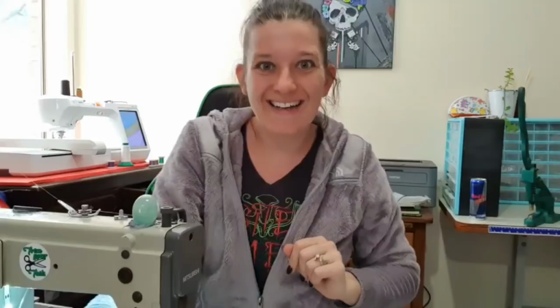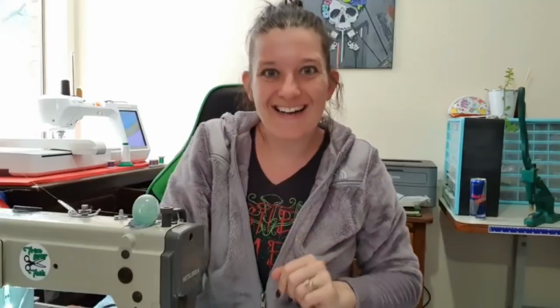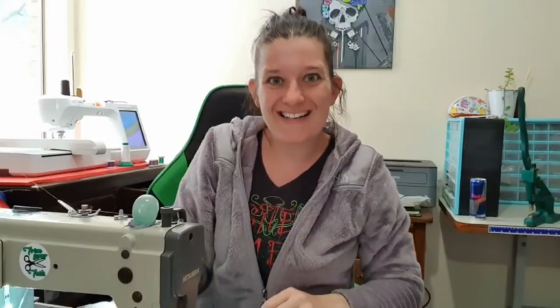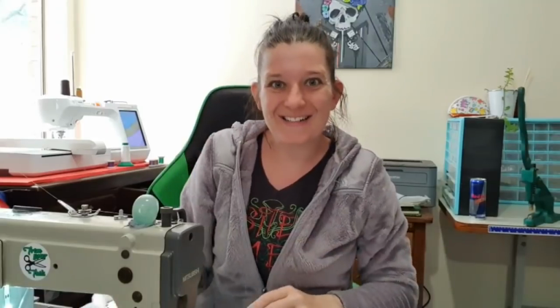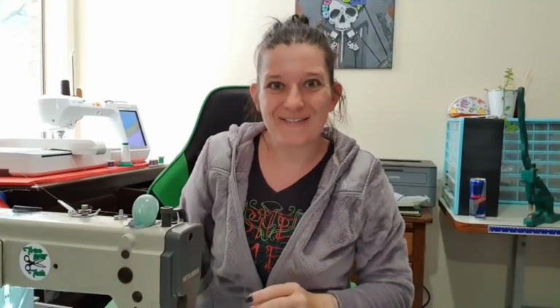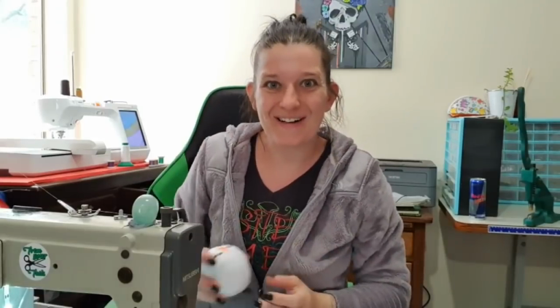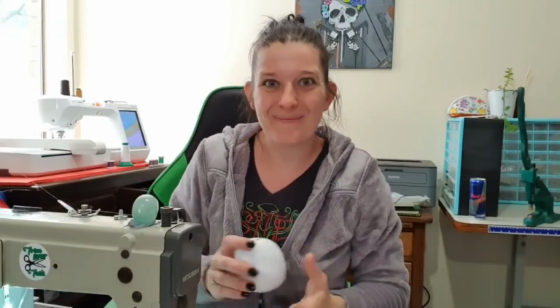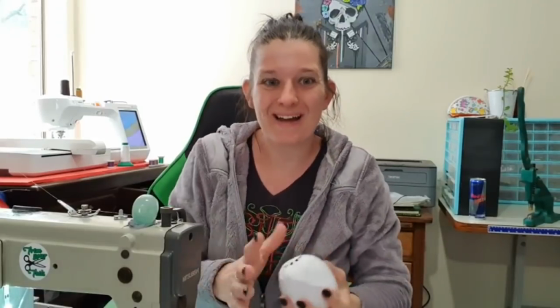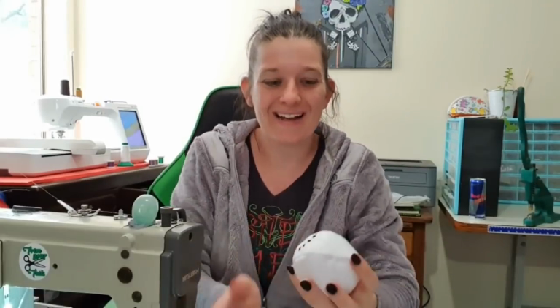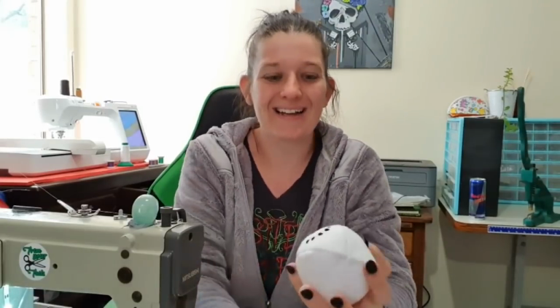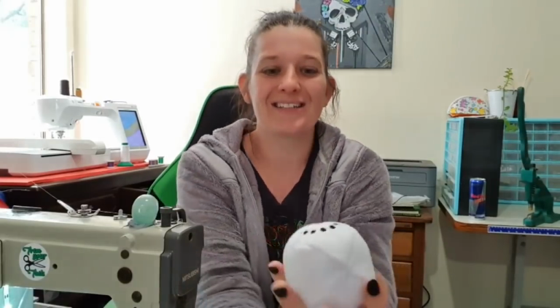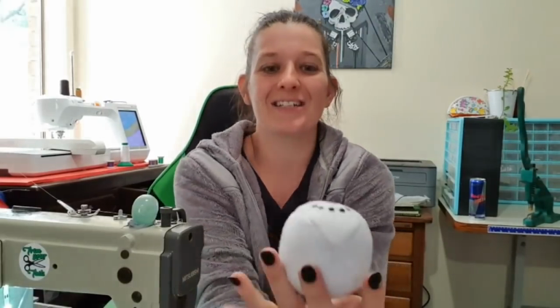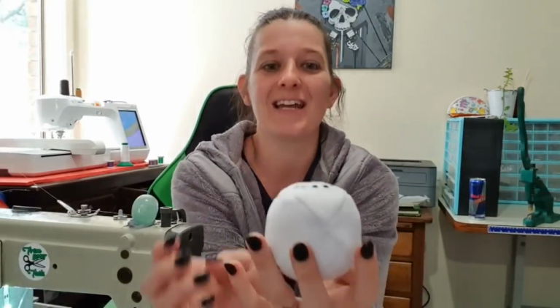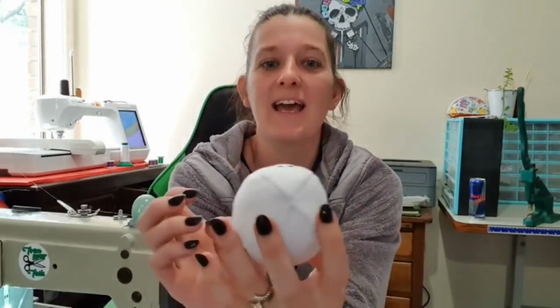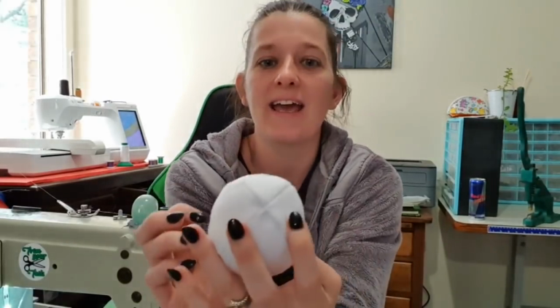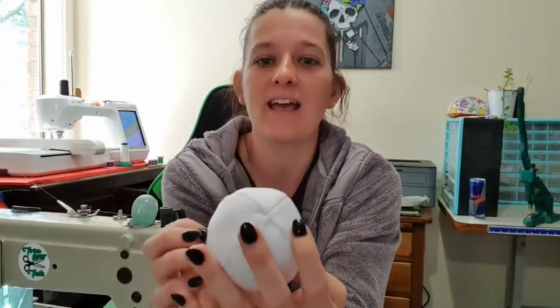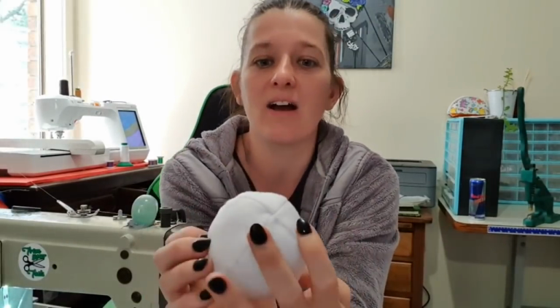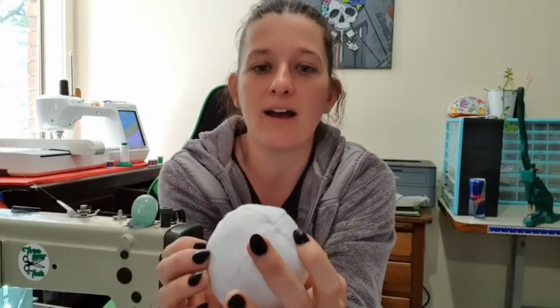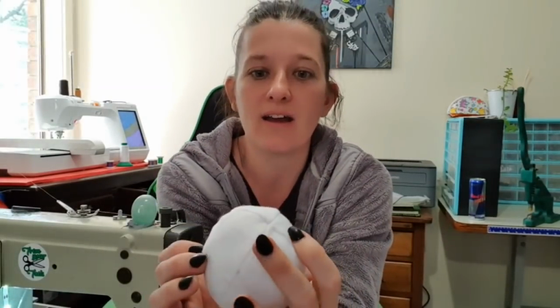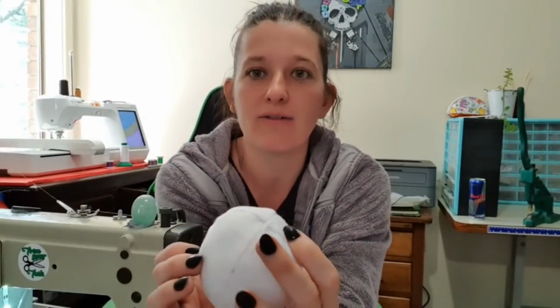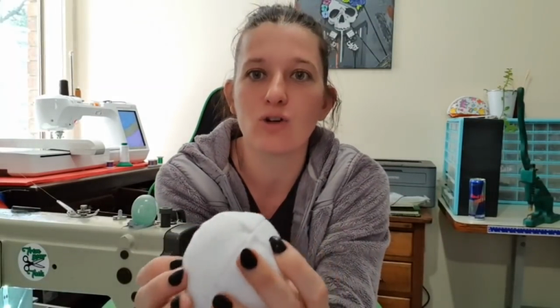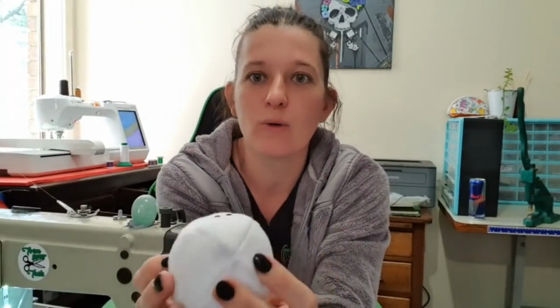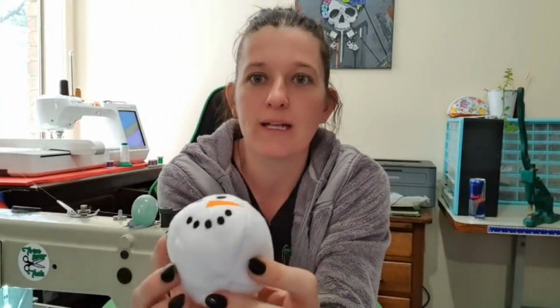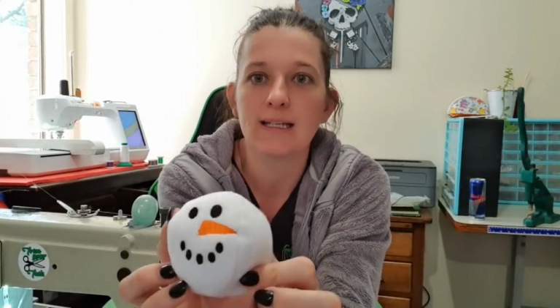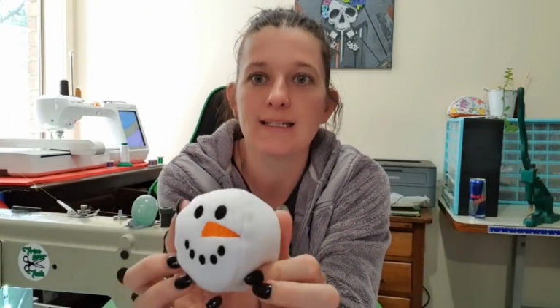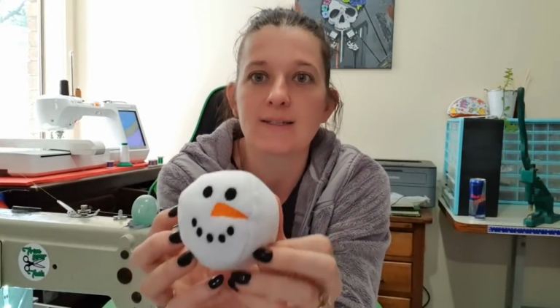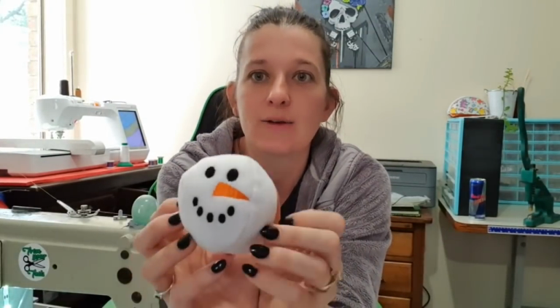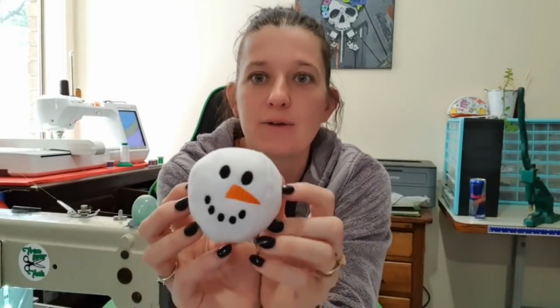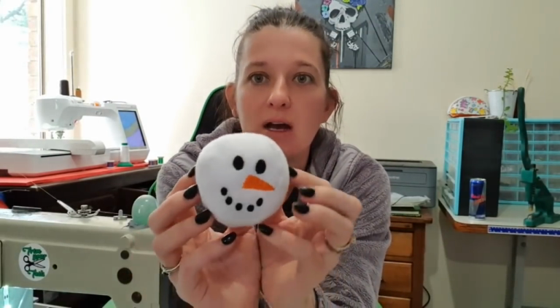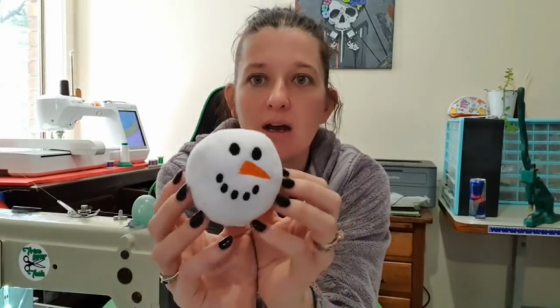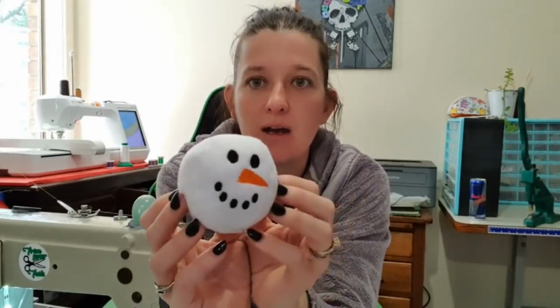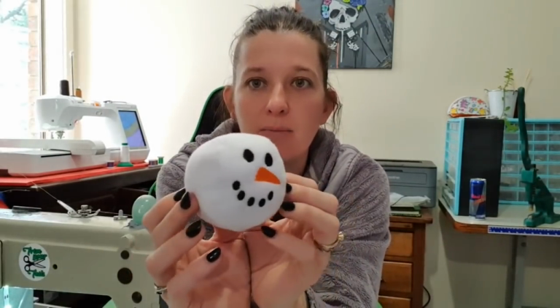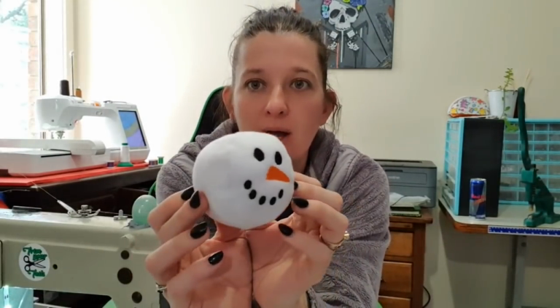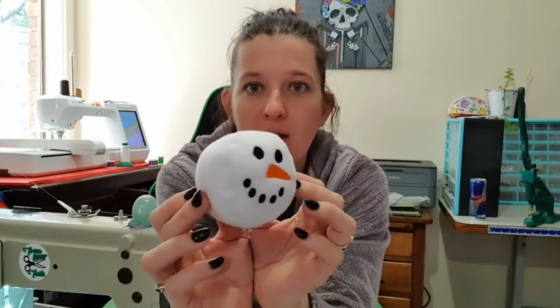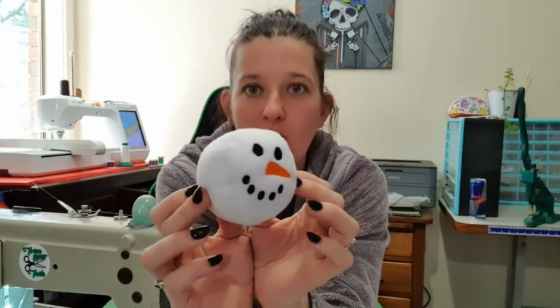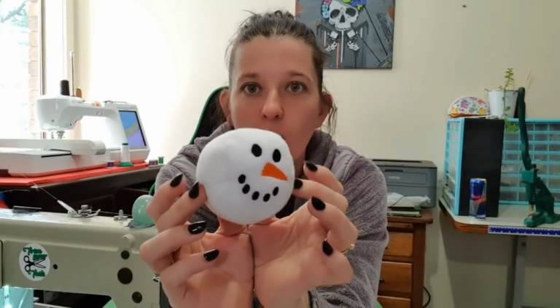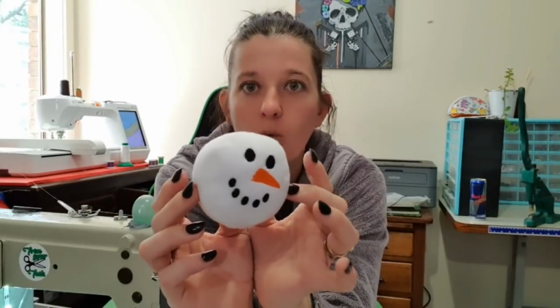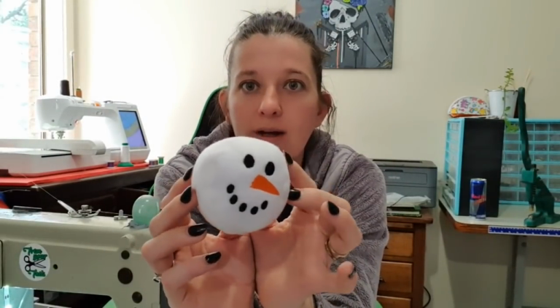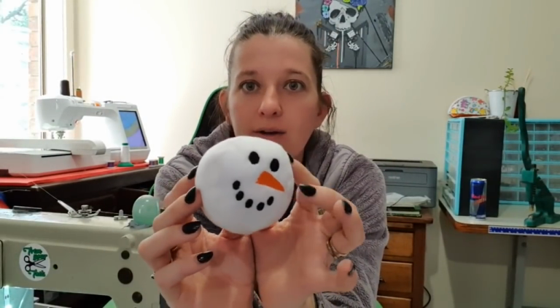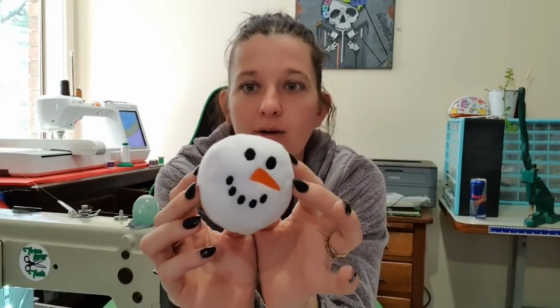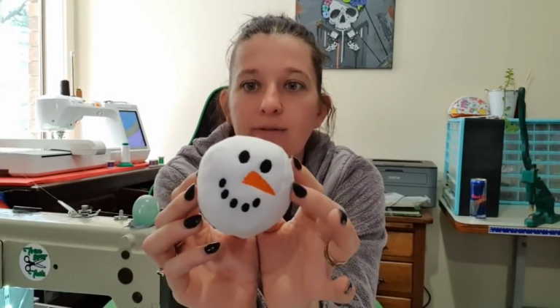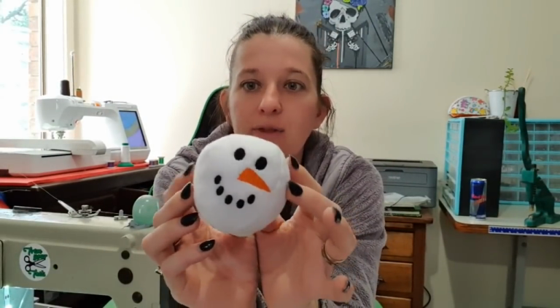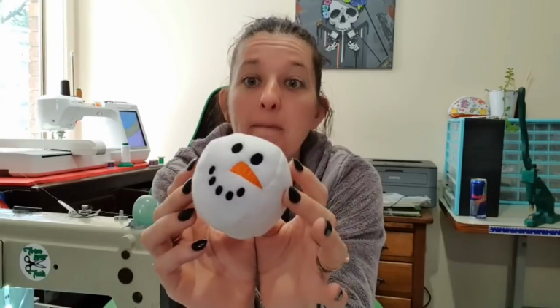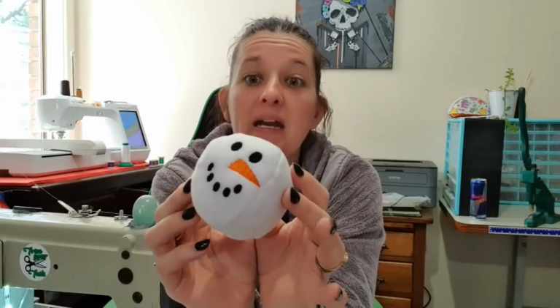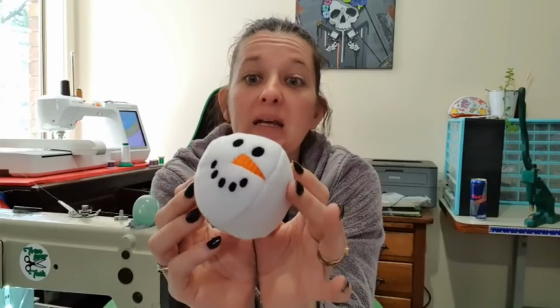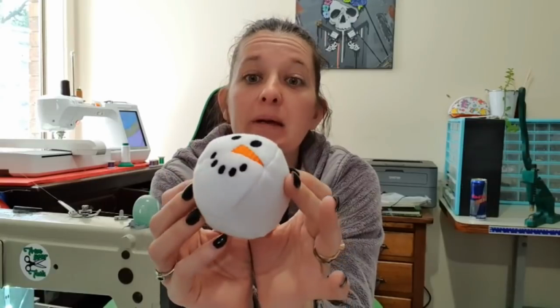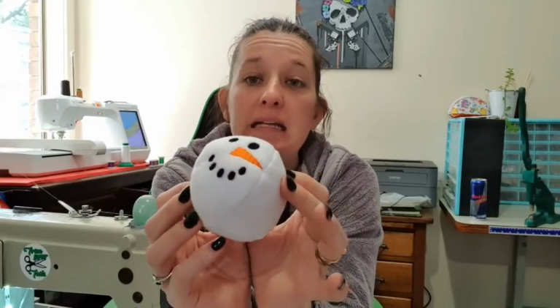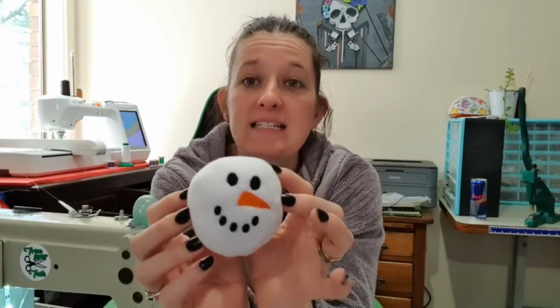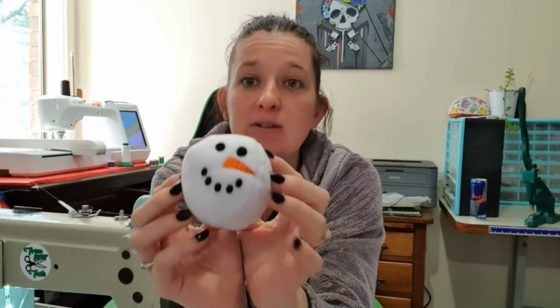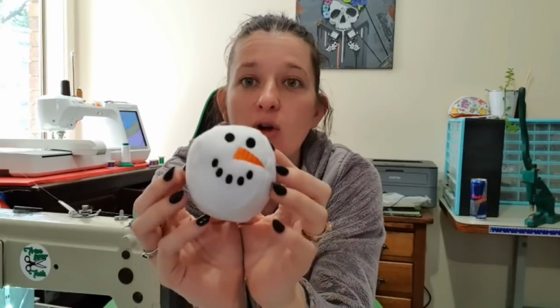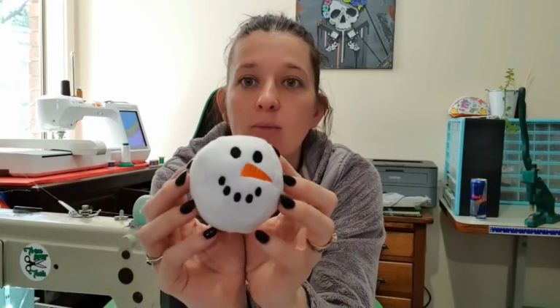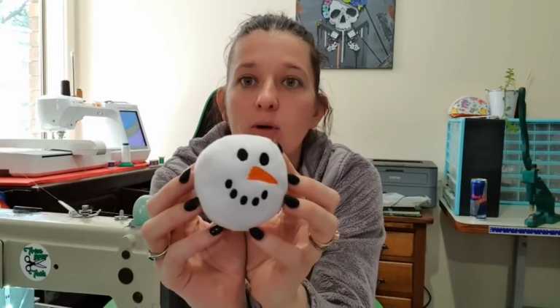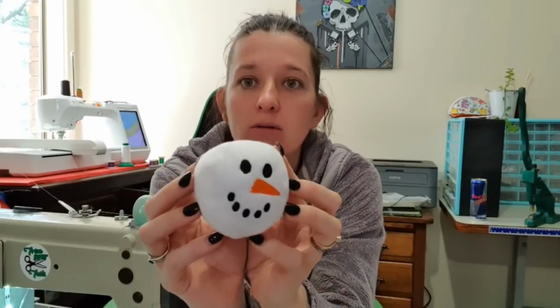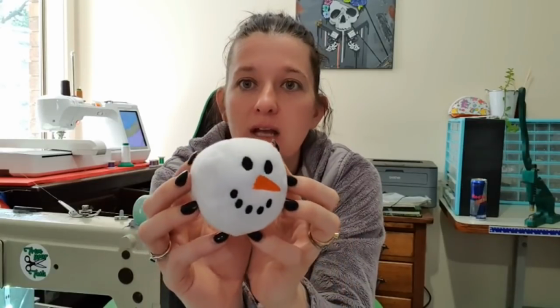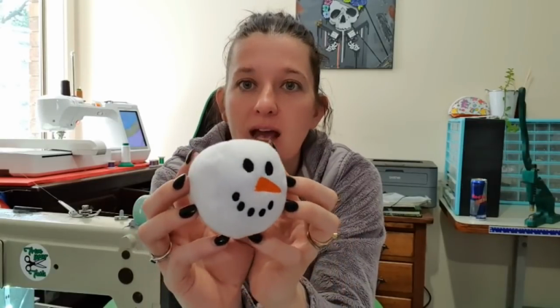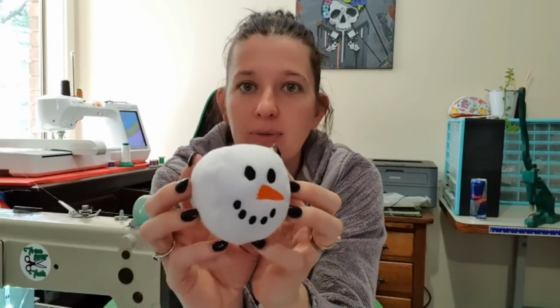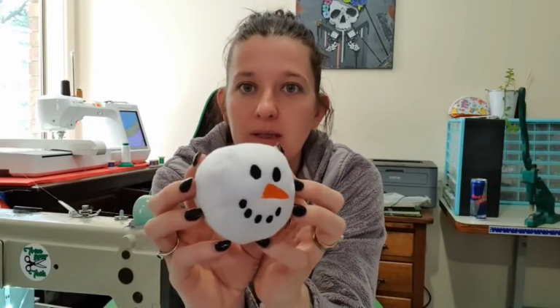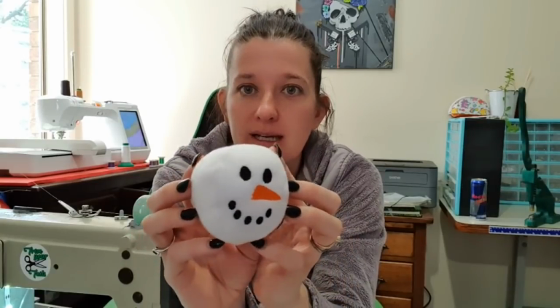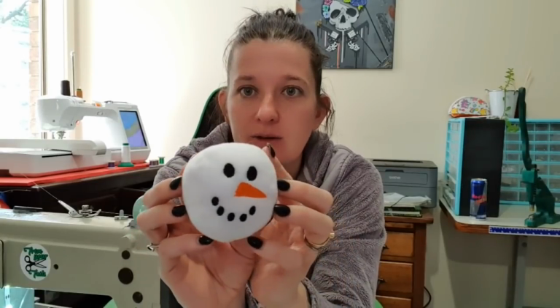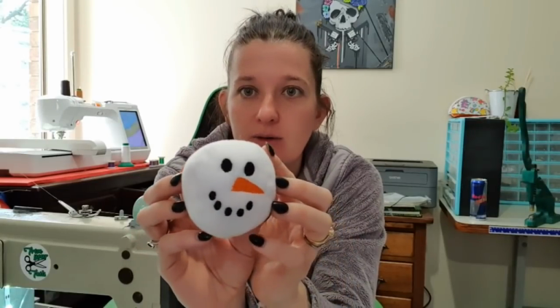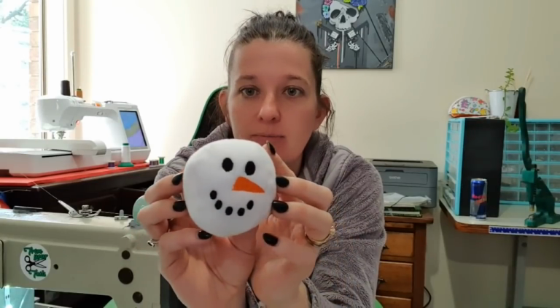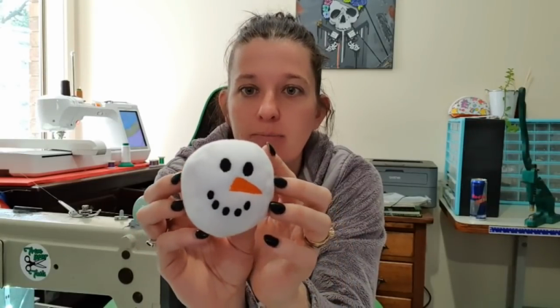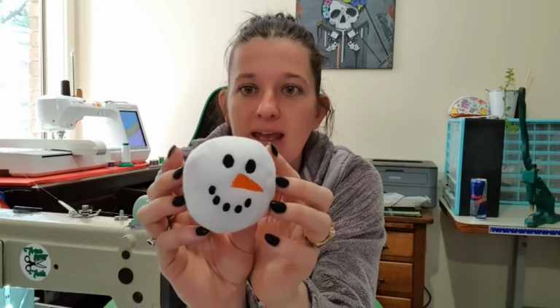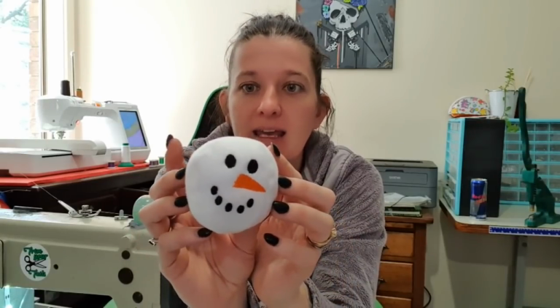Hey guys, welcome back. Today I have quickly sewn up one of the many, many snowballs I plan on making.